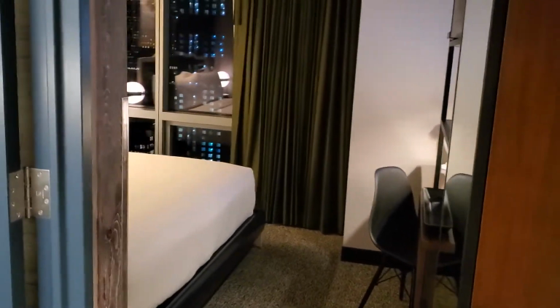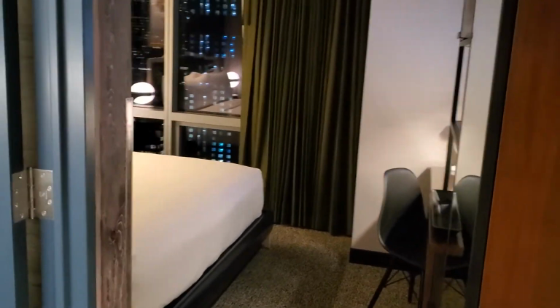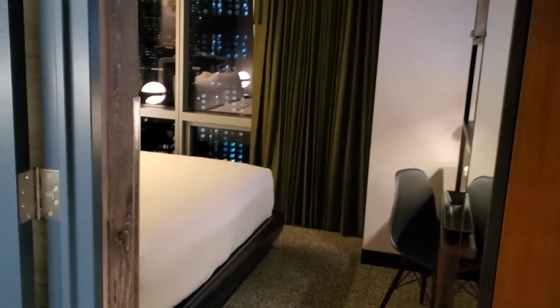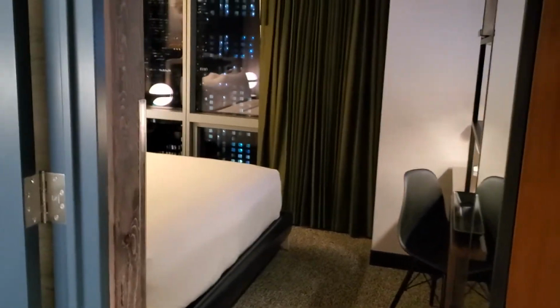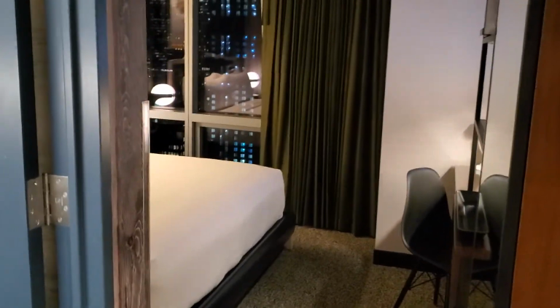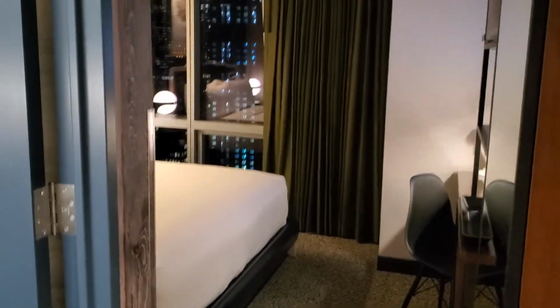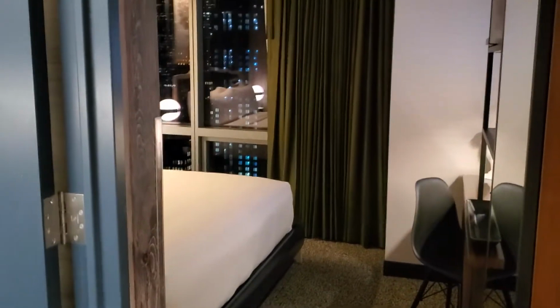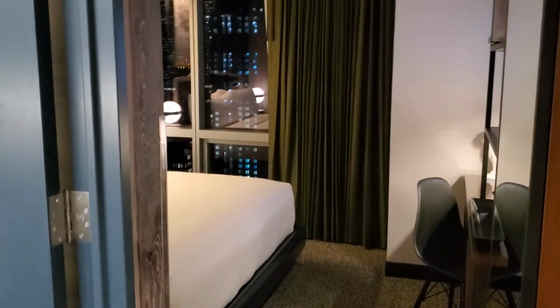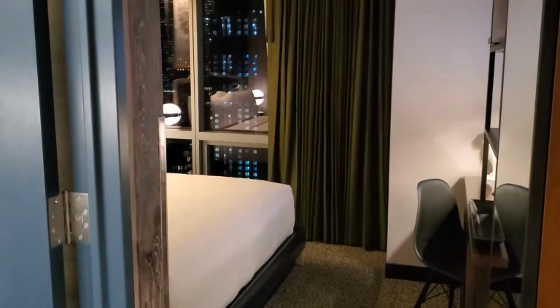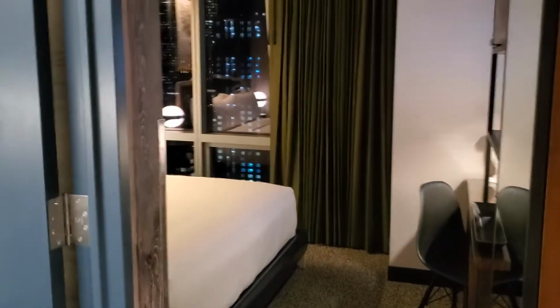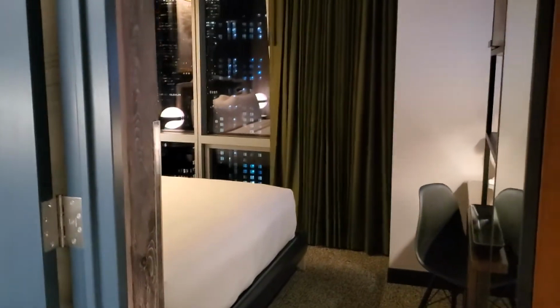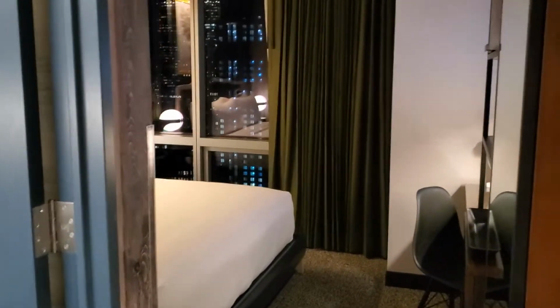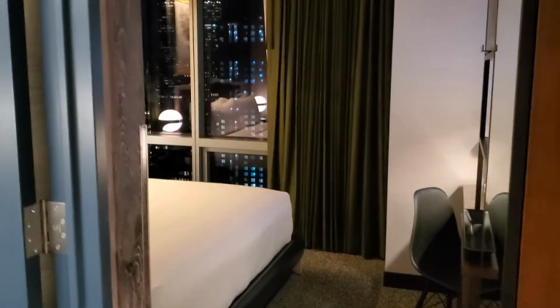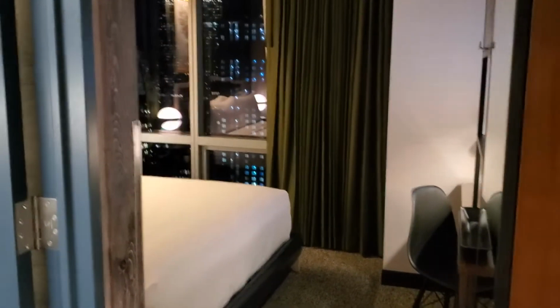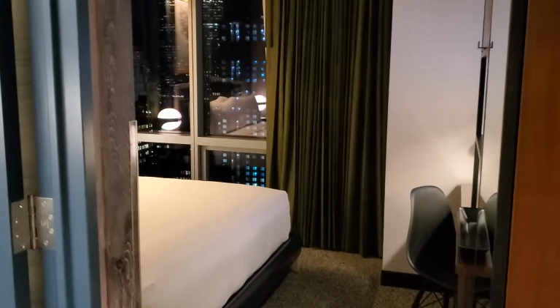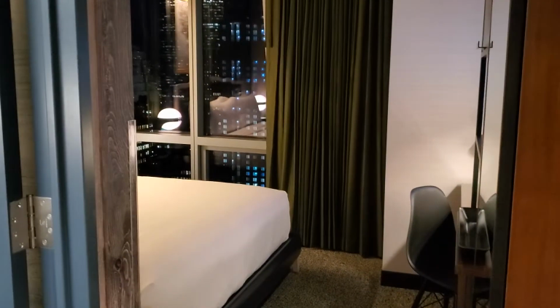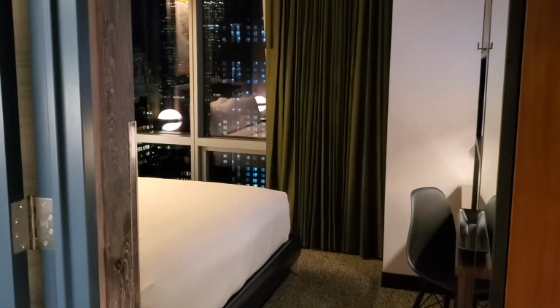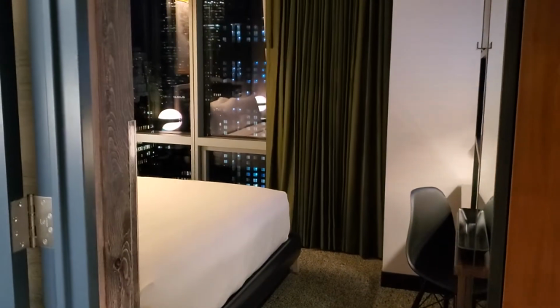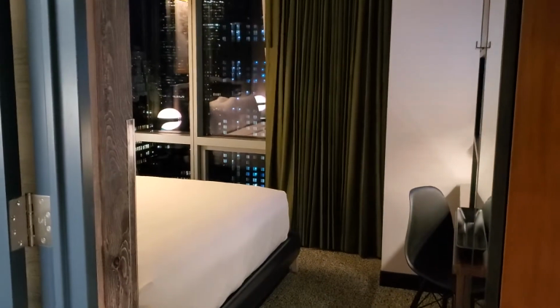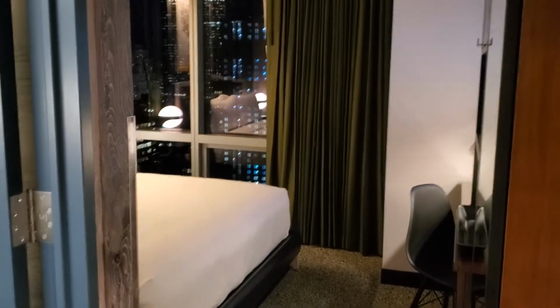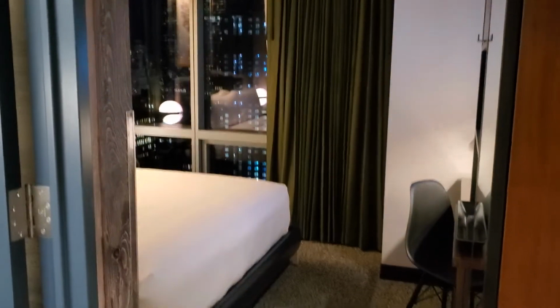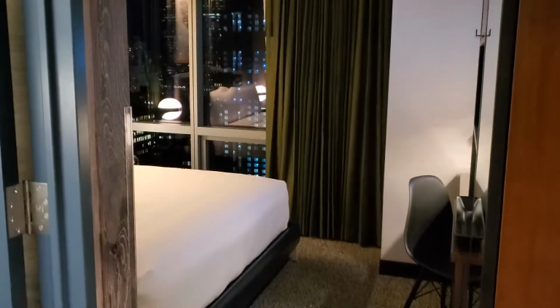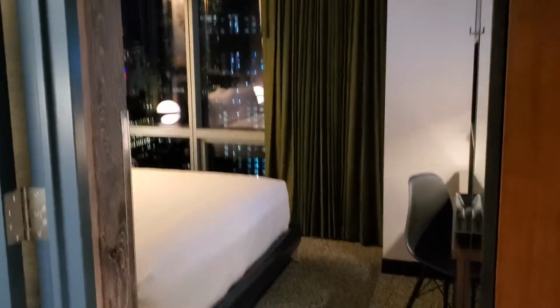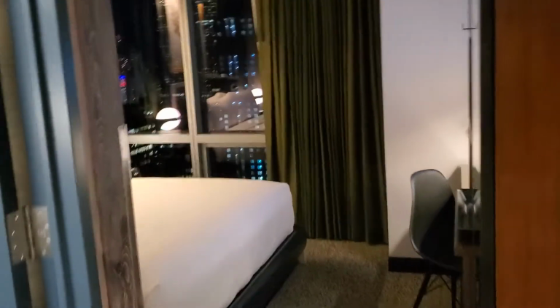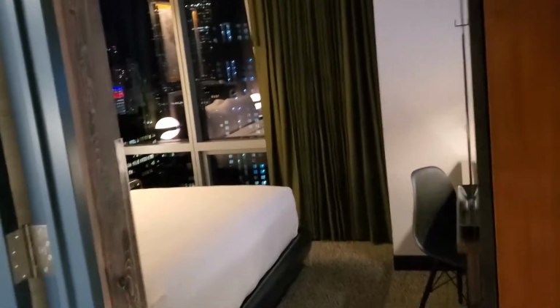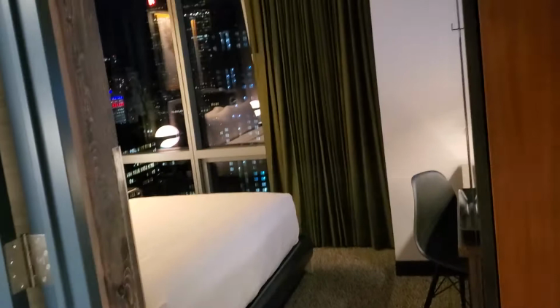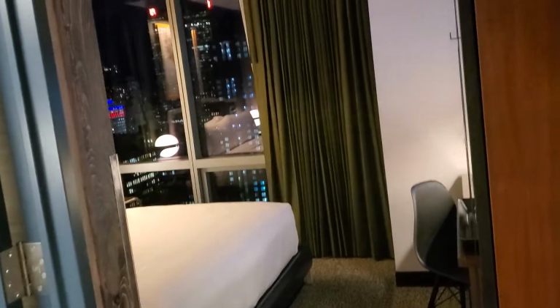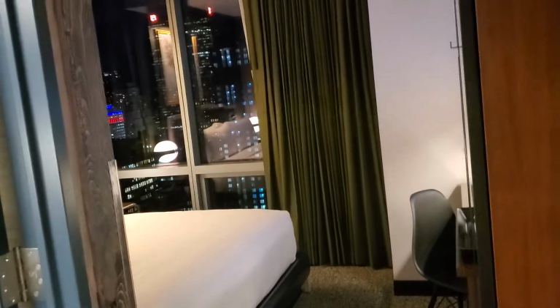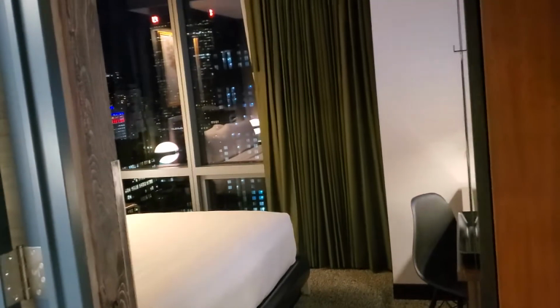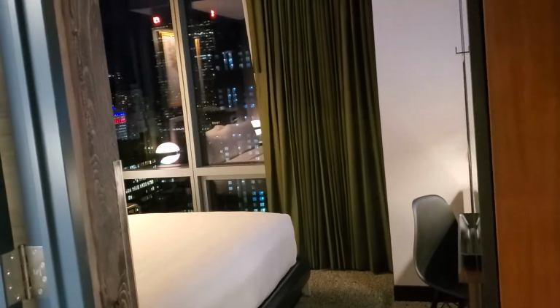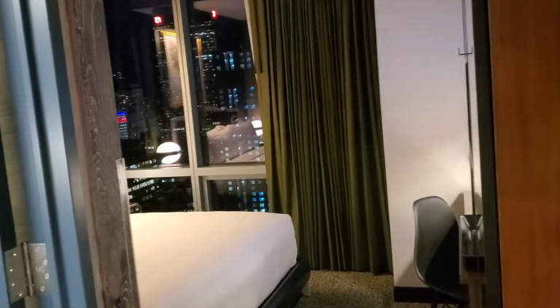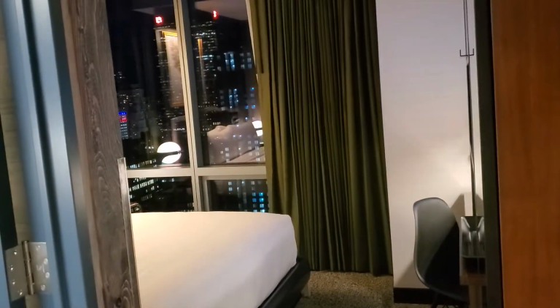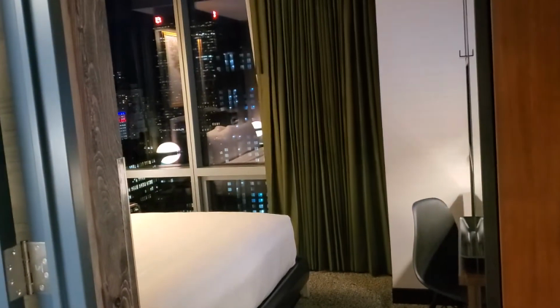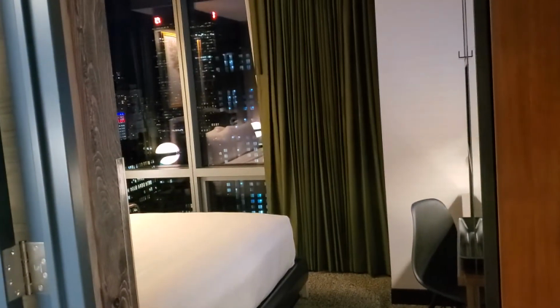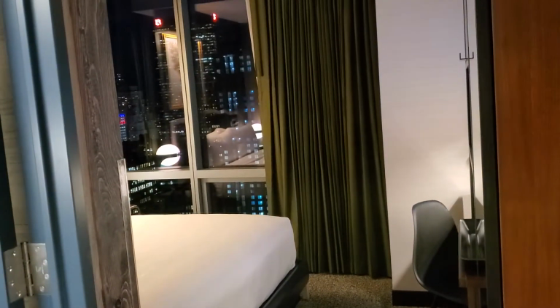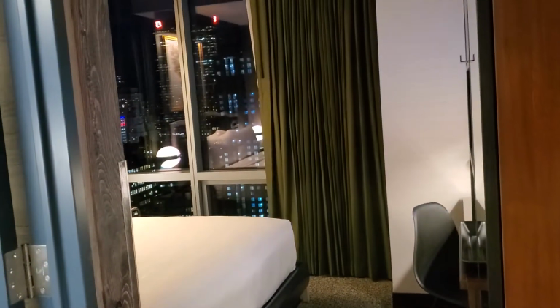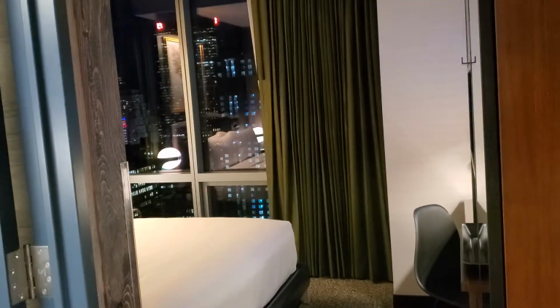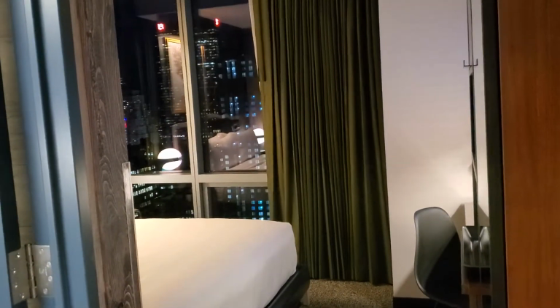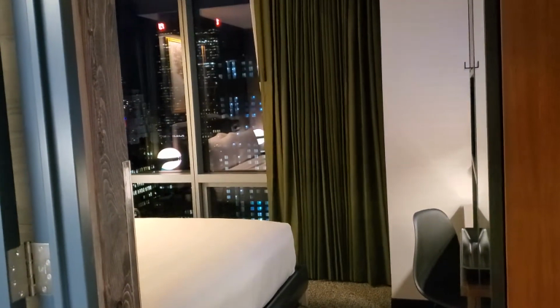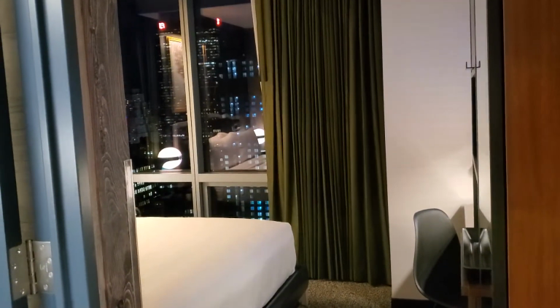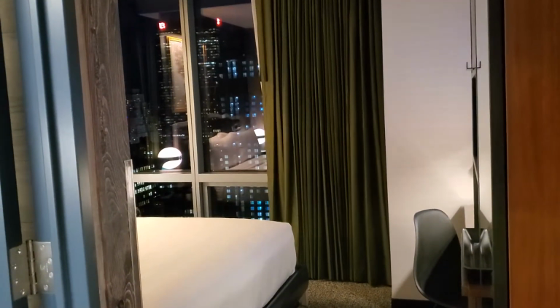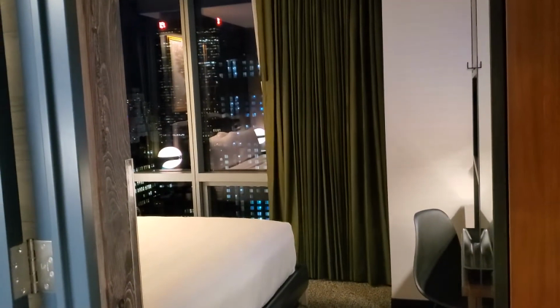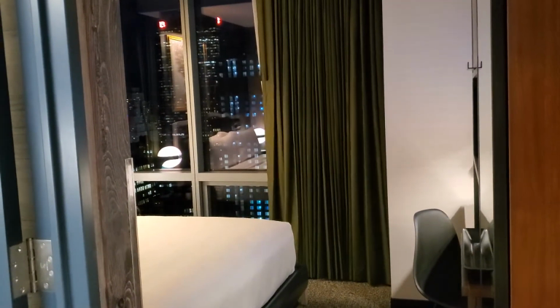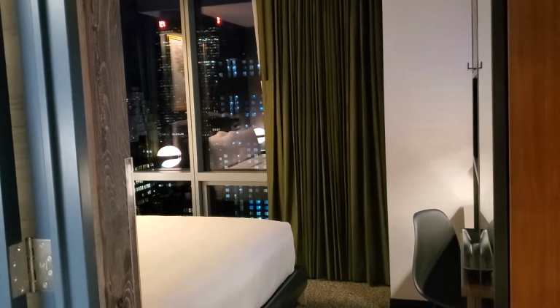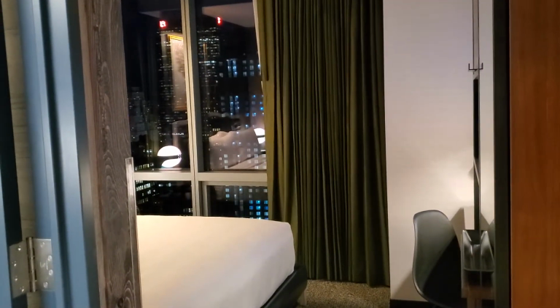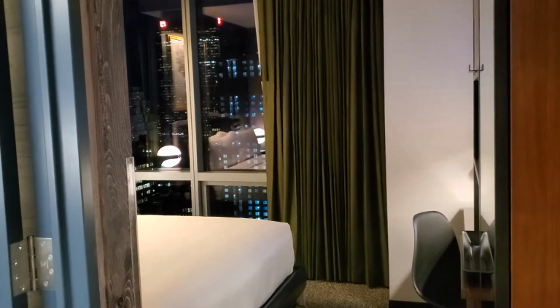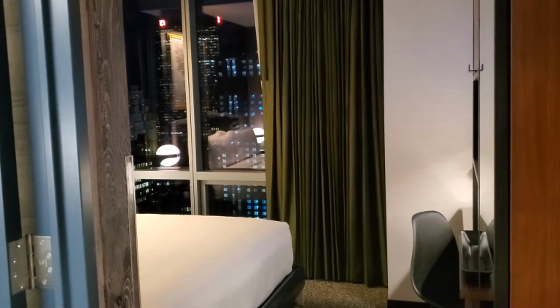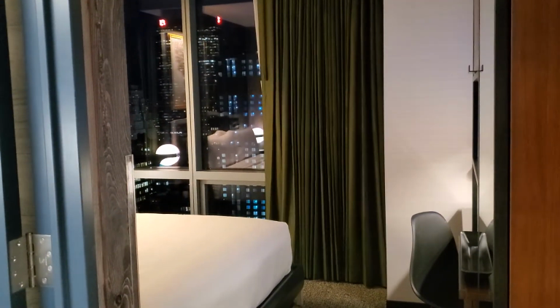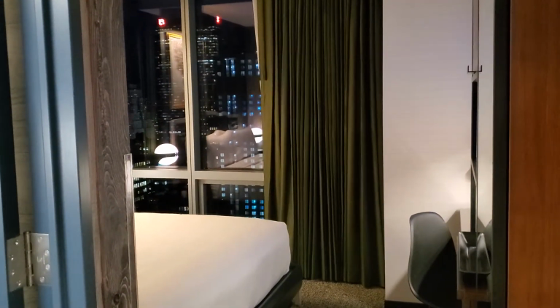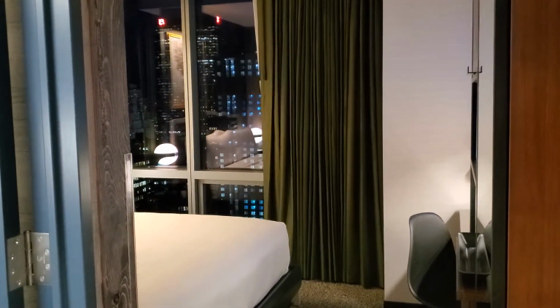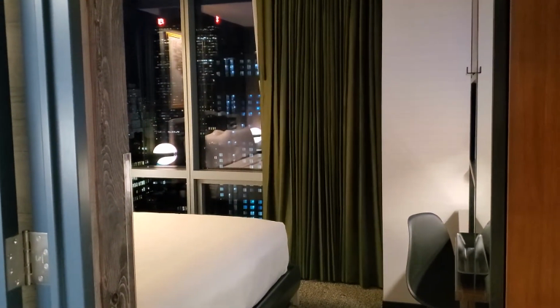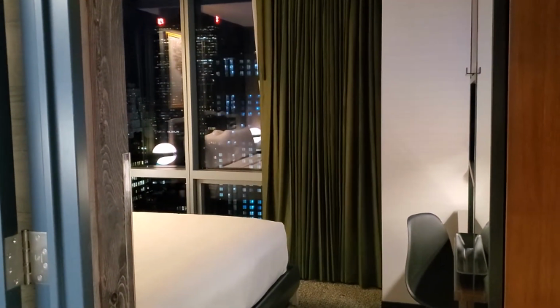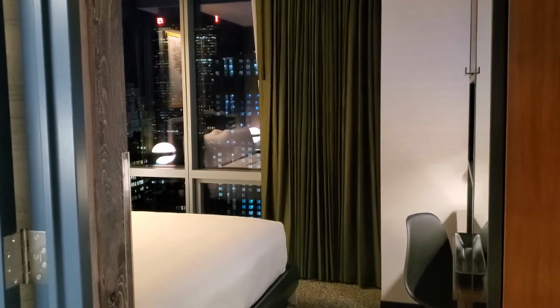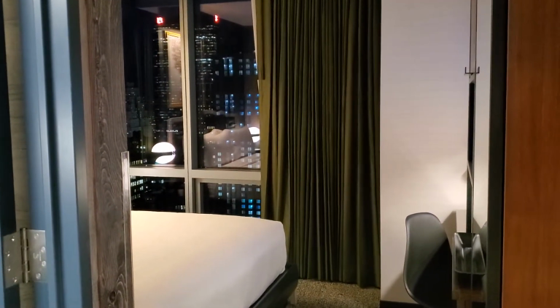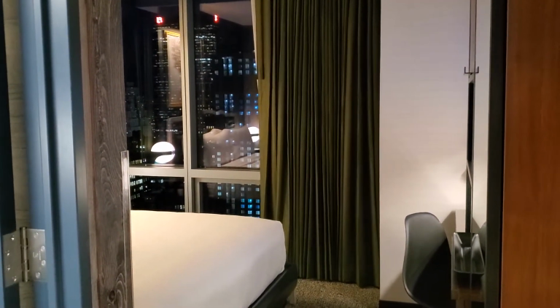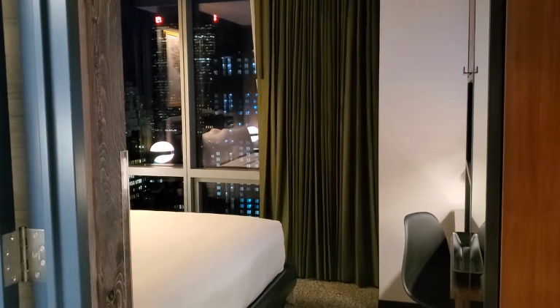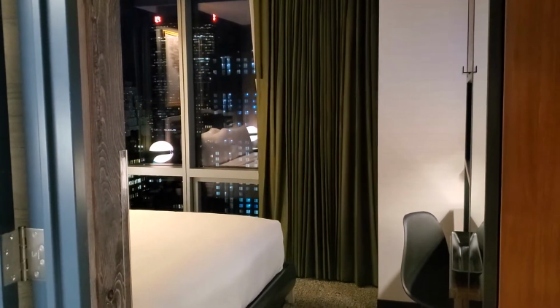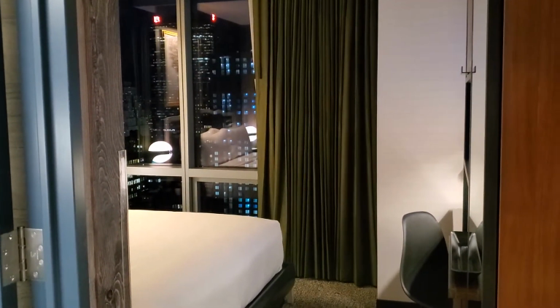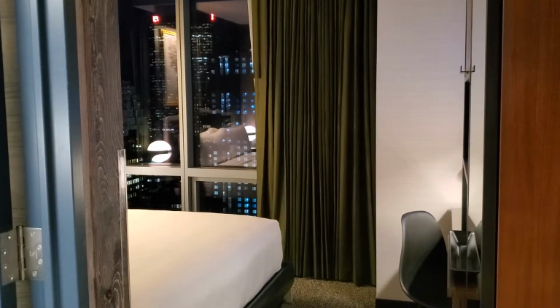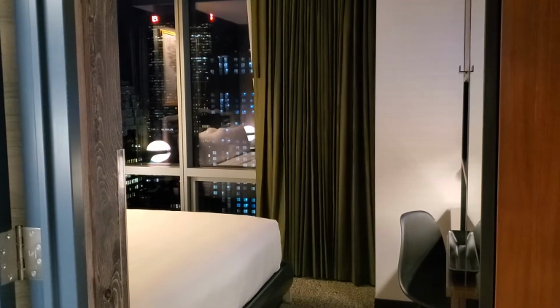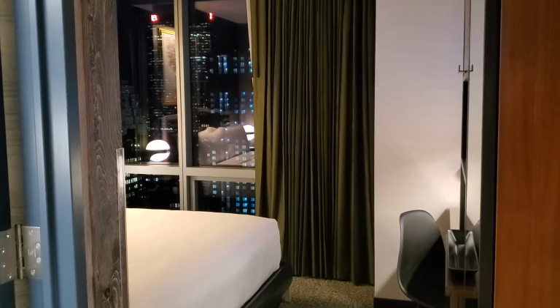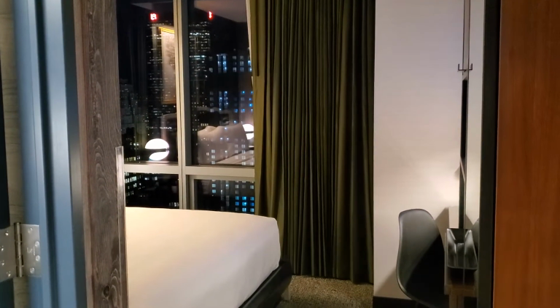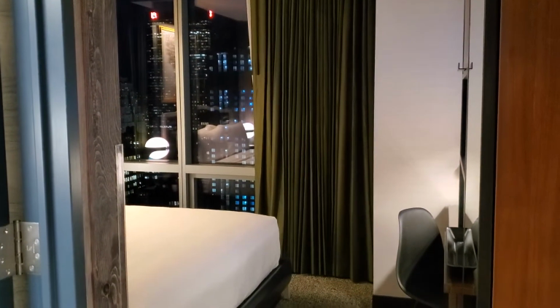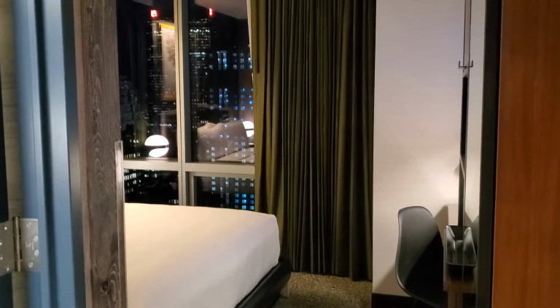This is the Renaissance New York Chelsea Hotel in the Chelsea neighborhood of Manhattan, New York, United States.